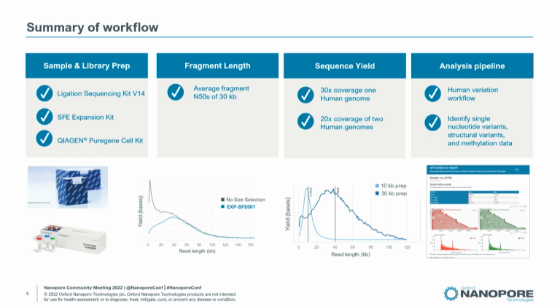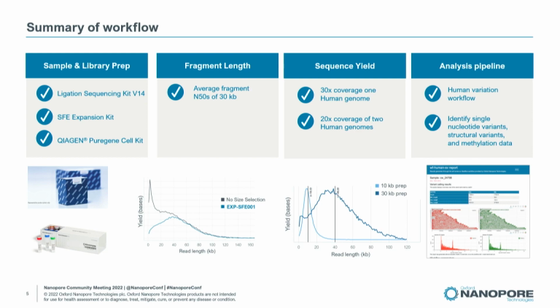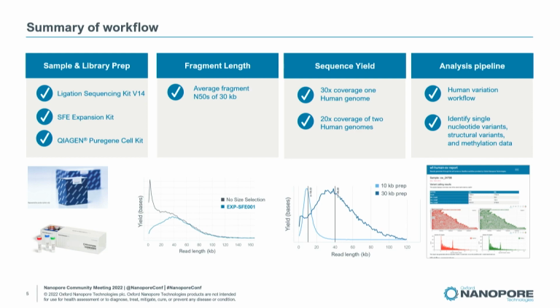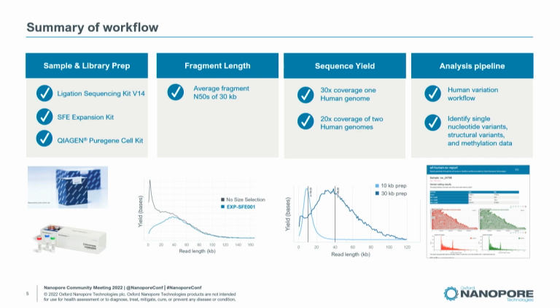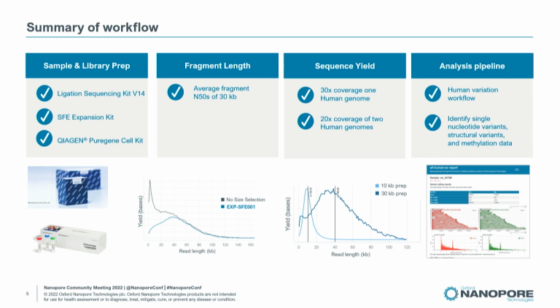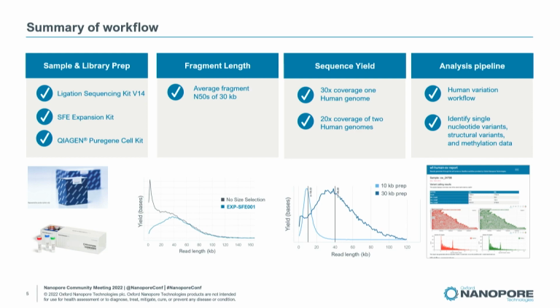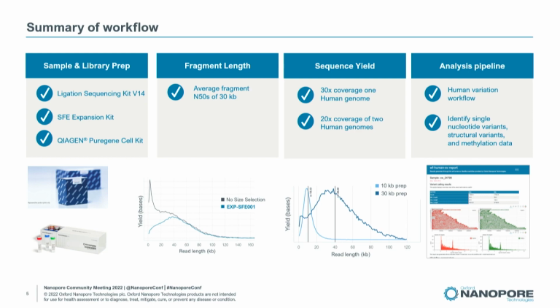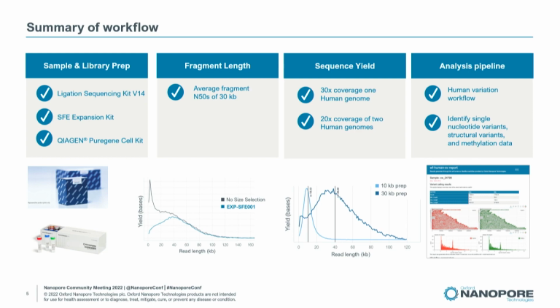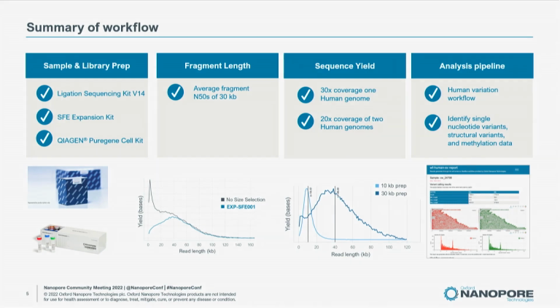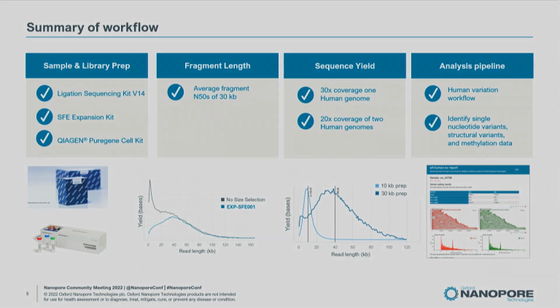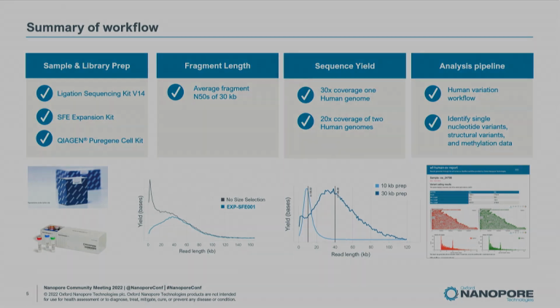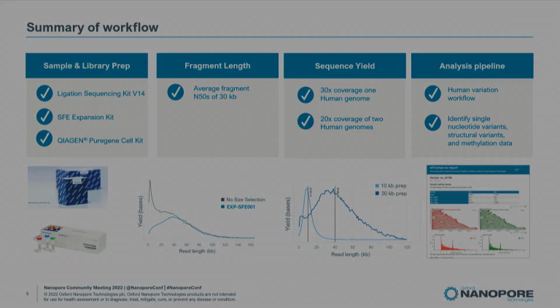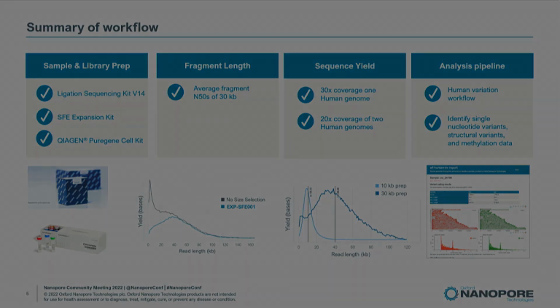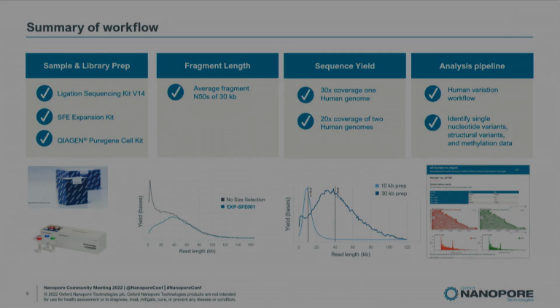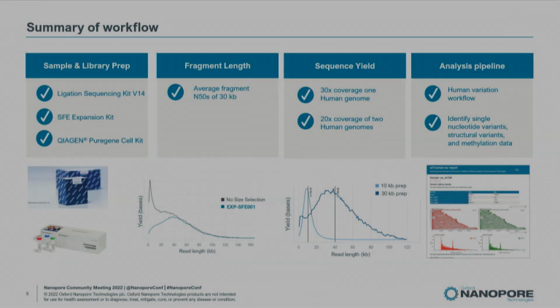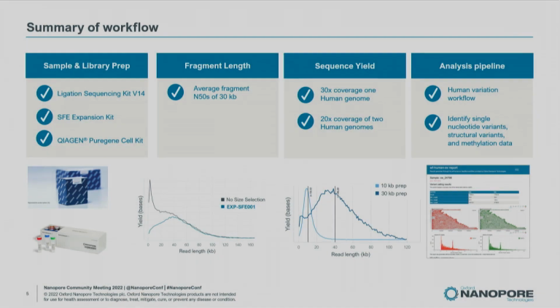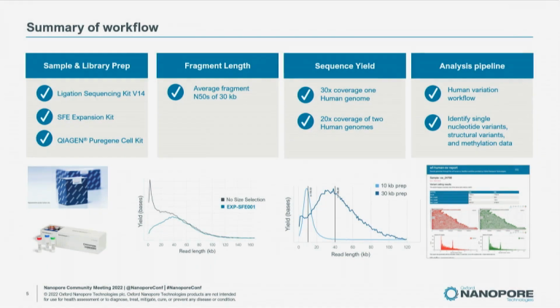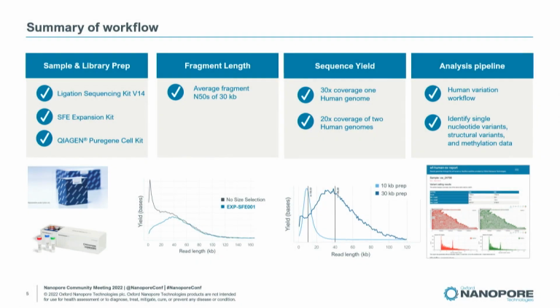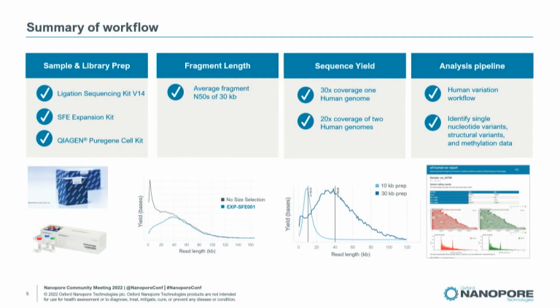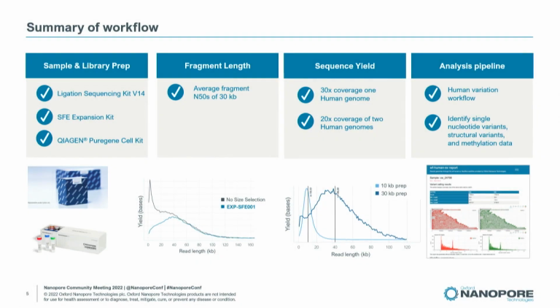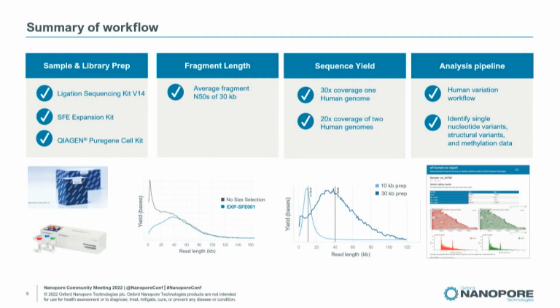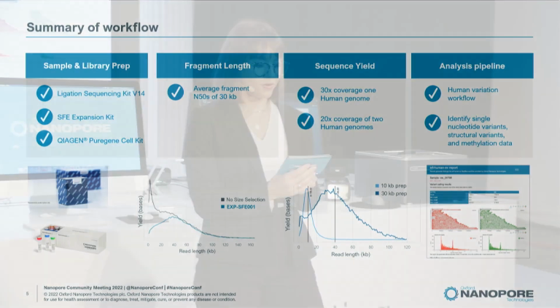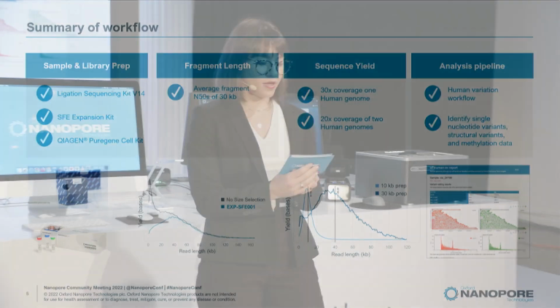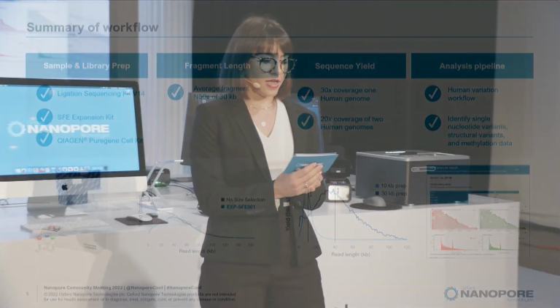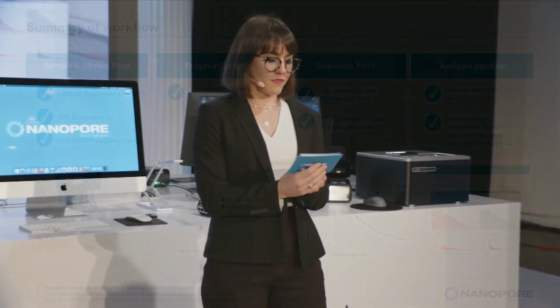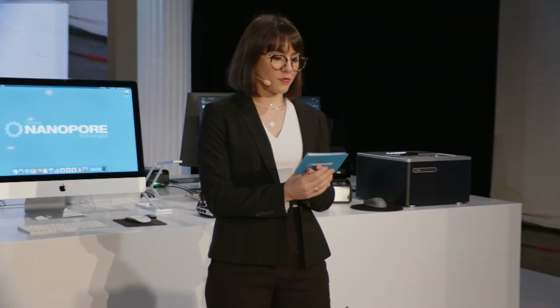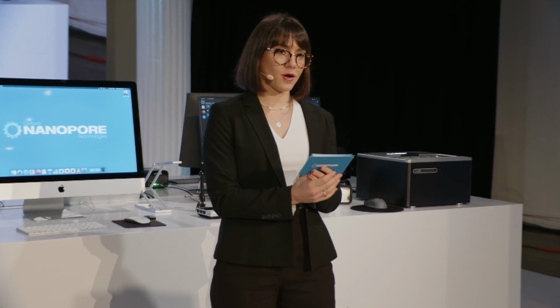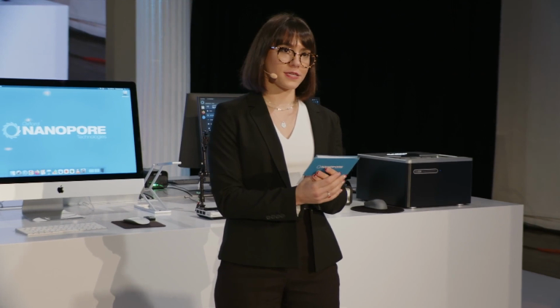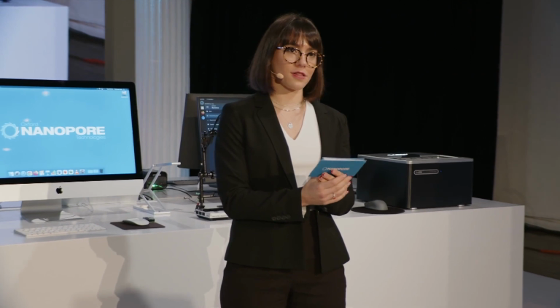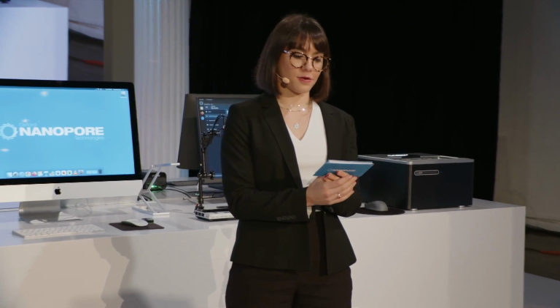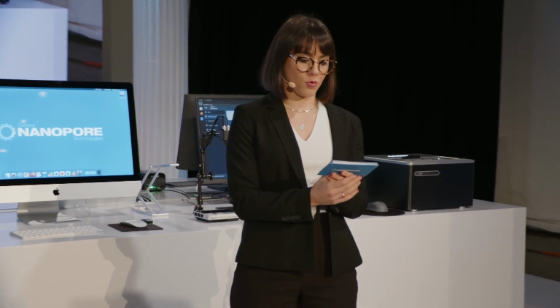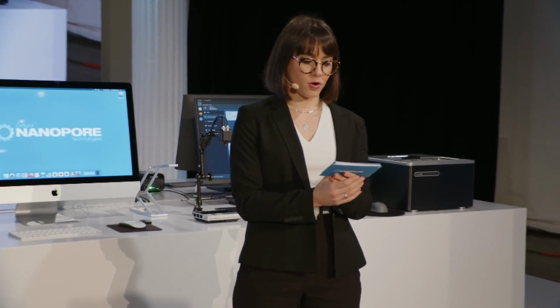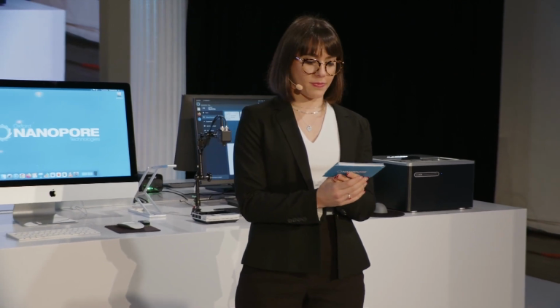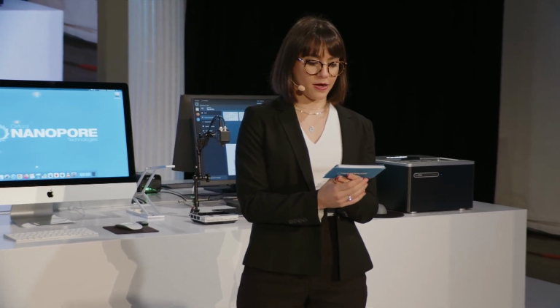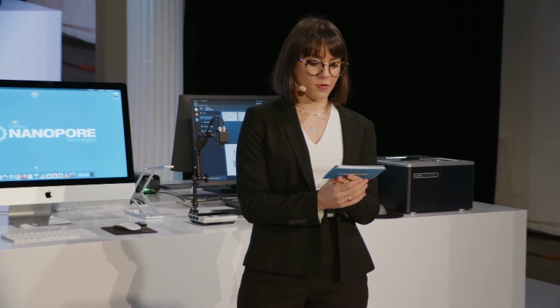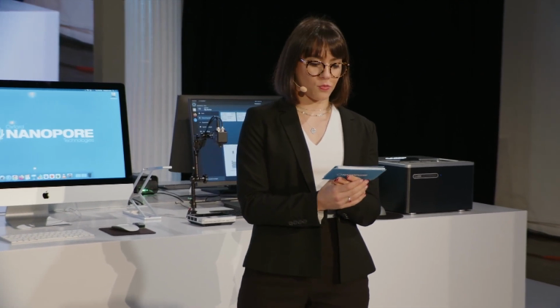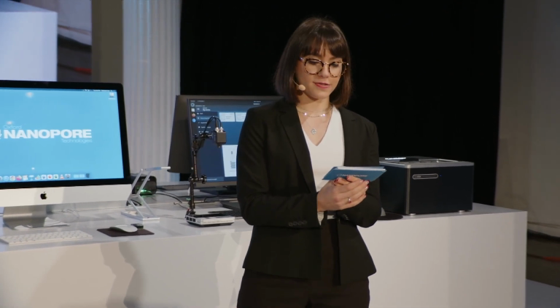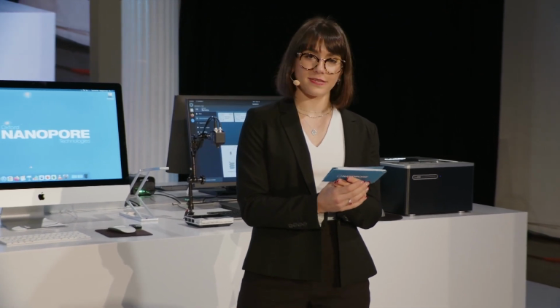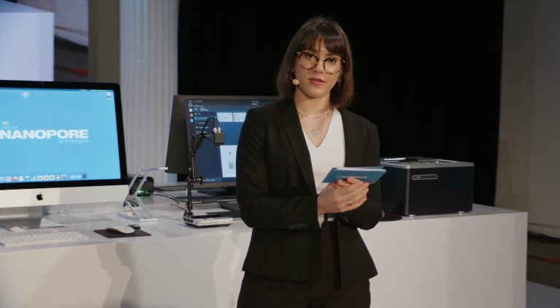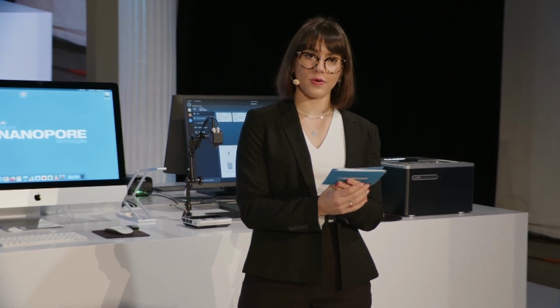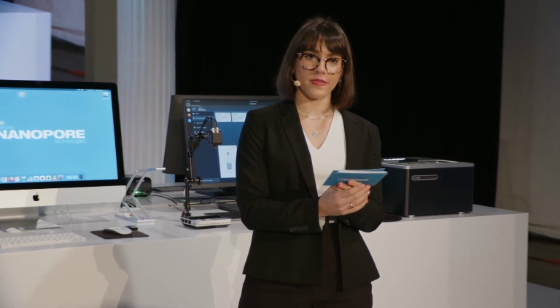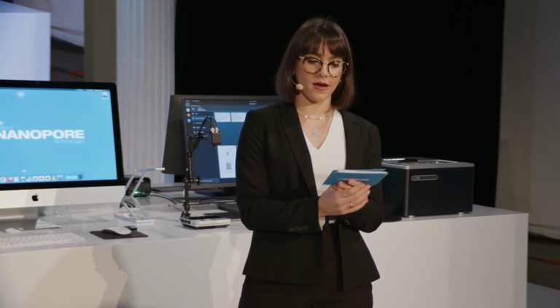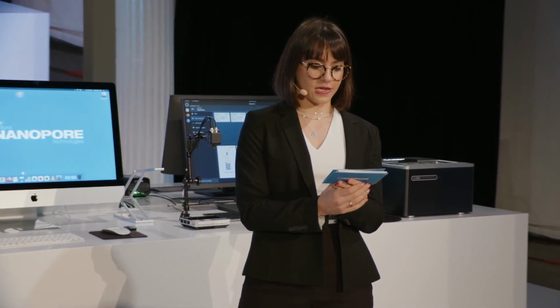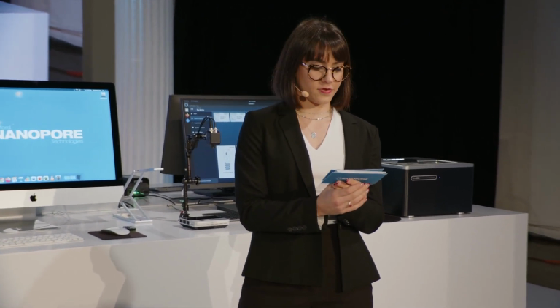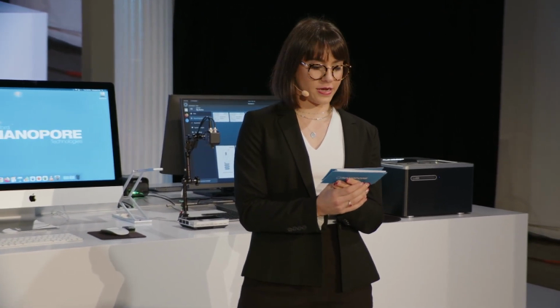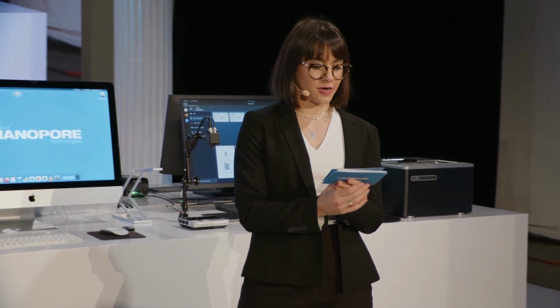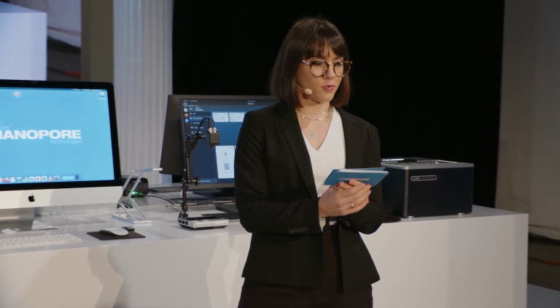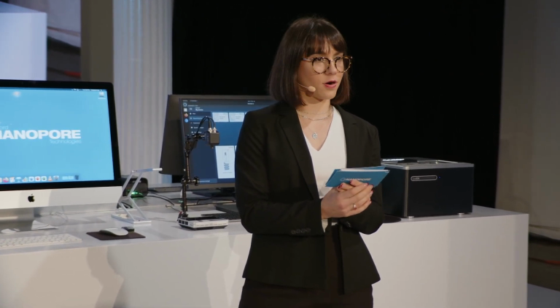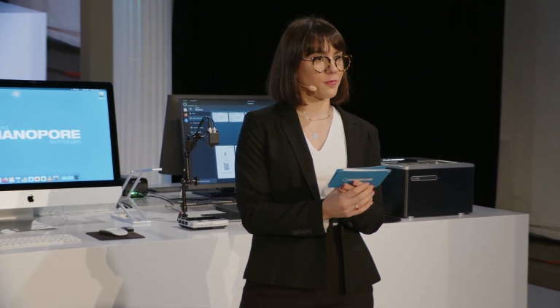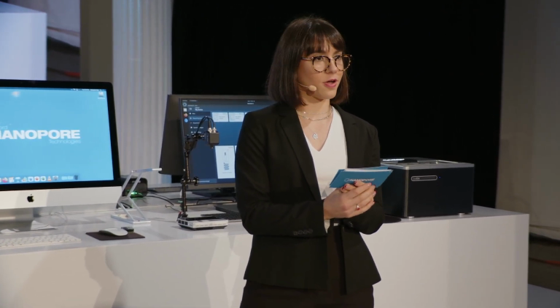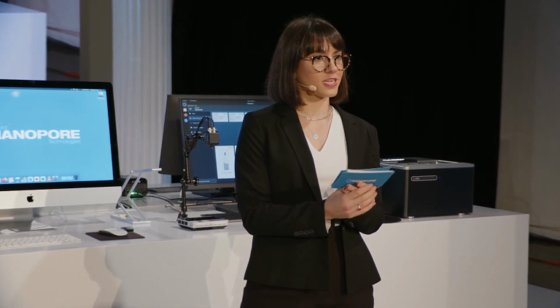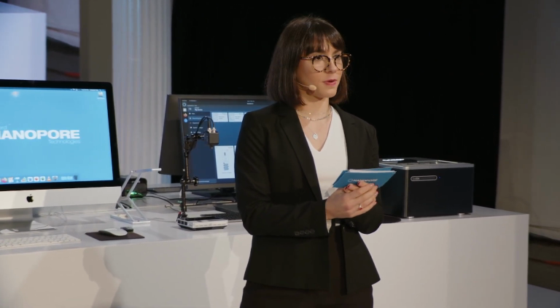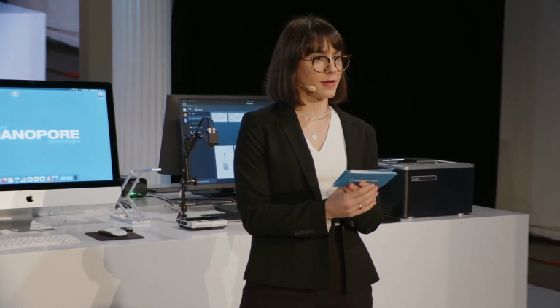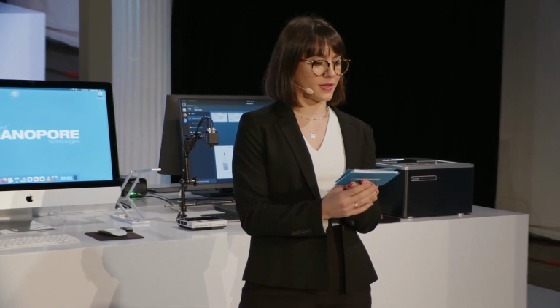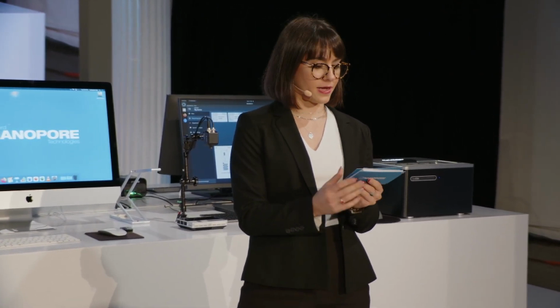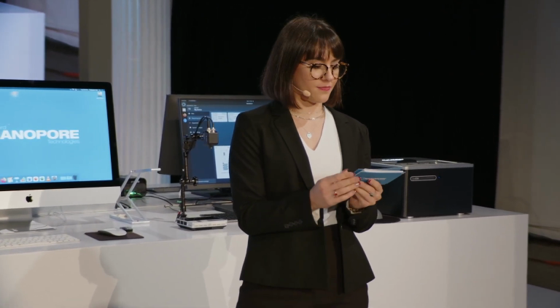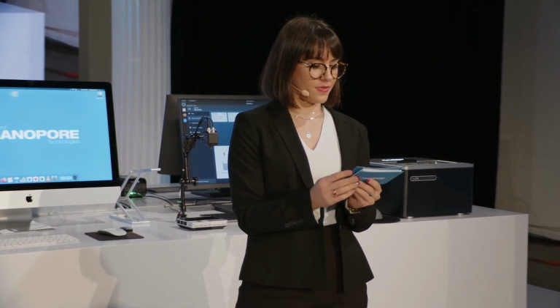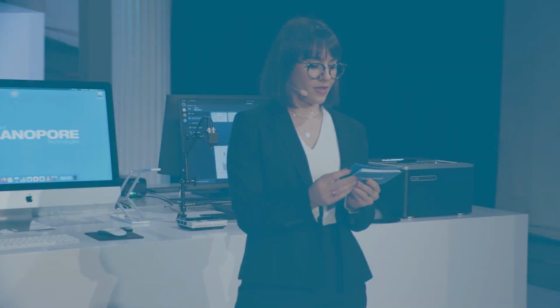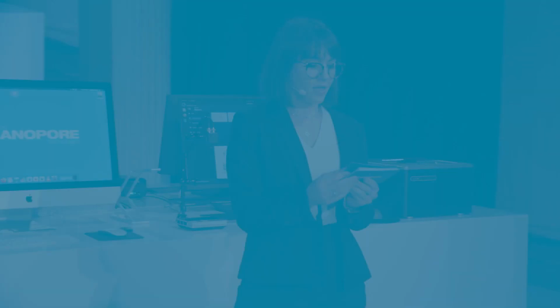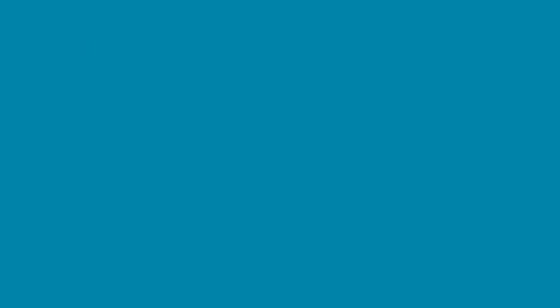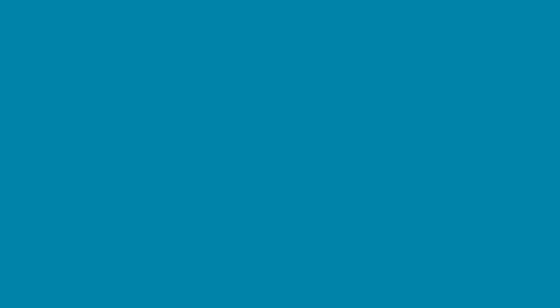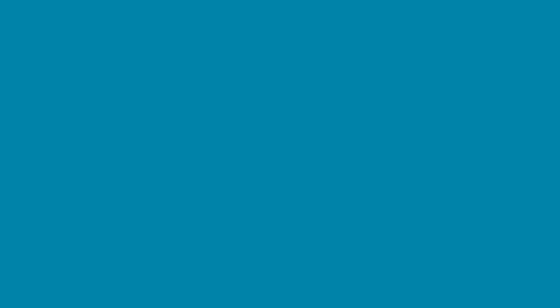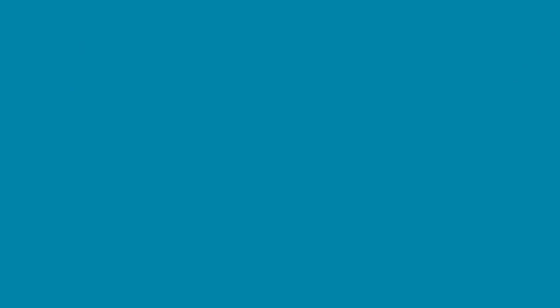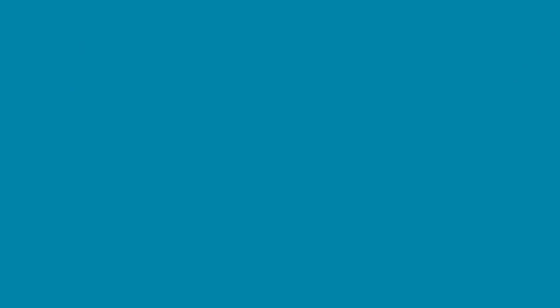We hope to see you back in the live lounge tomorrow if you want to learn more about what's new in the Oxford Nanopore product pipeline. Thank you.